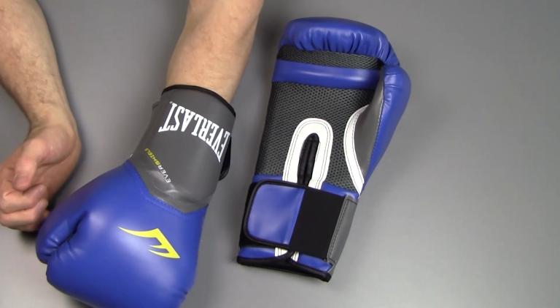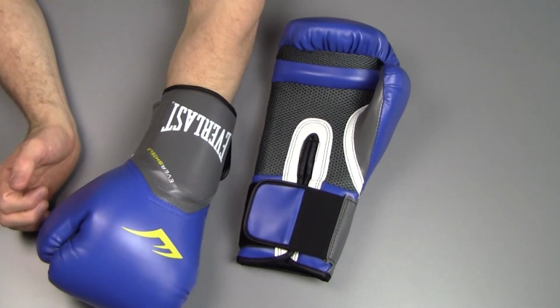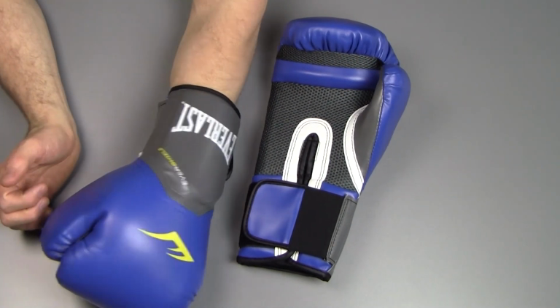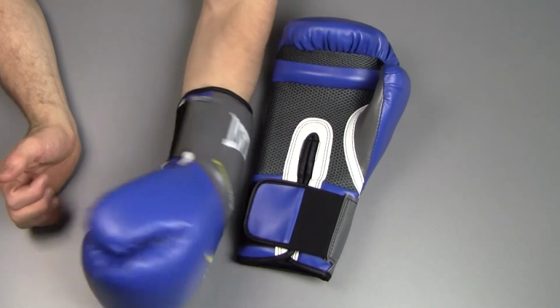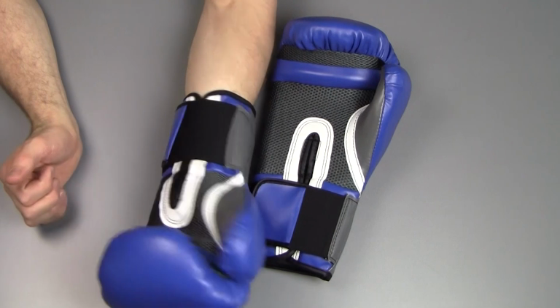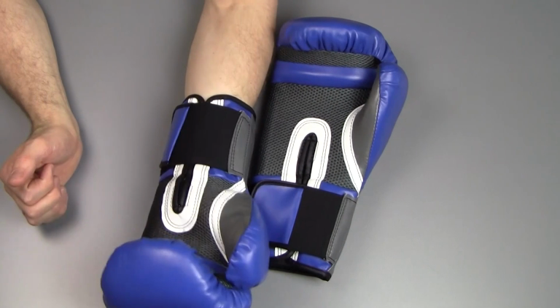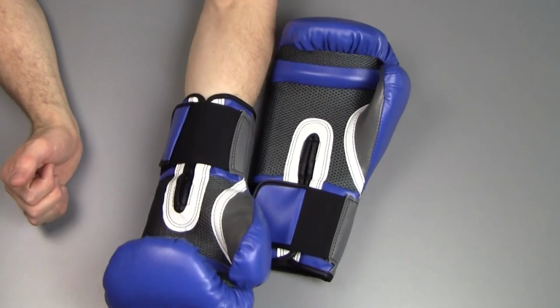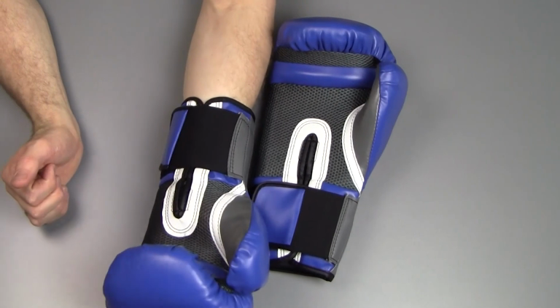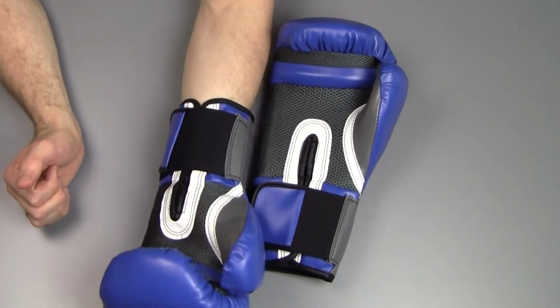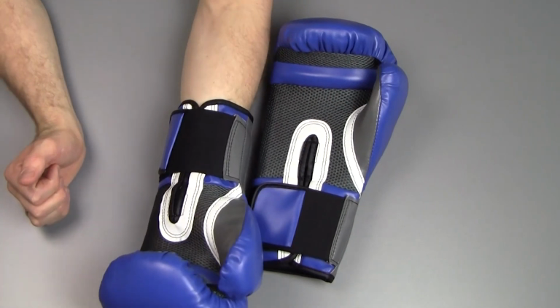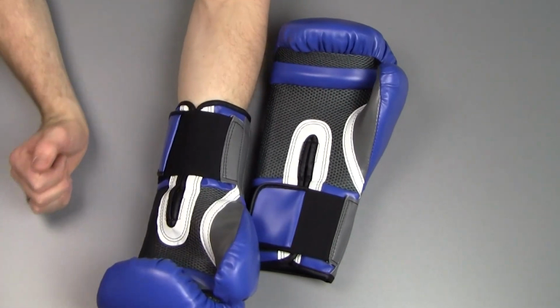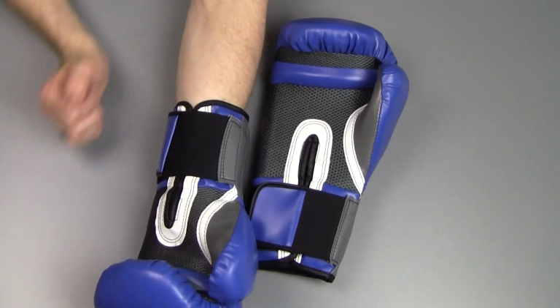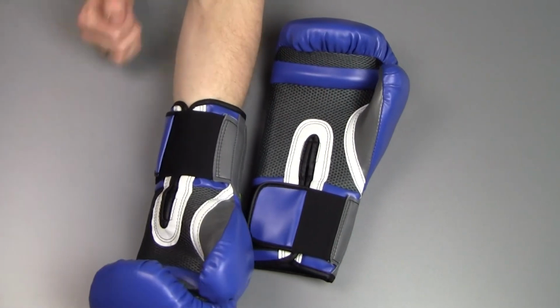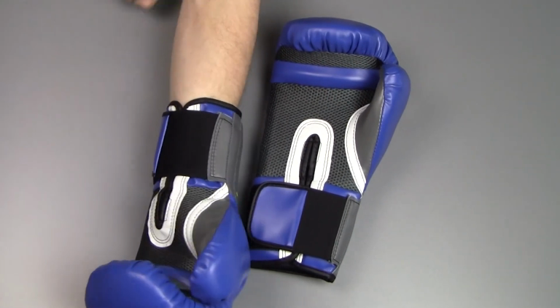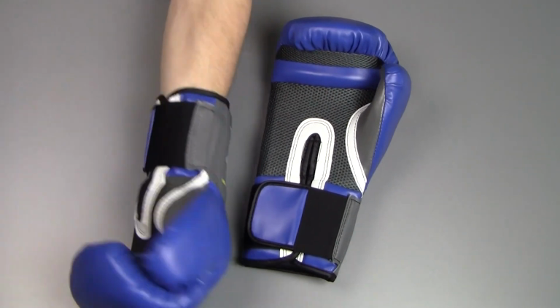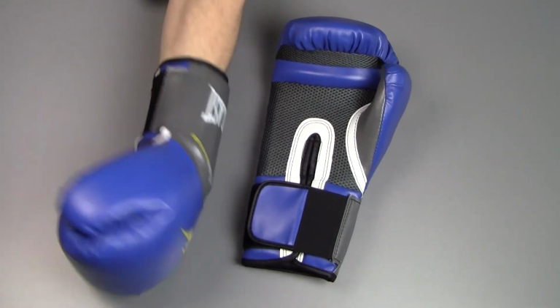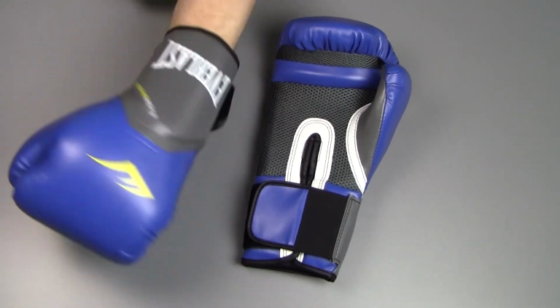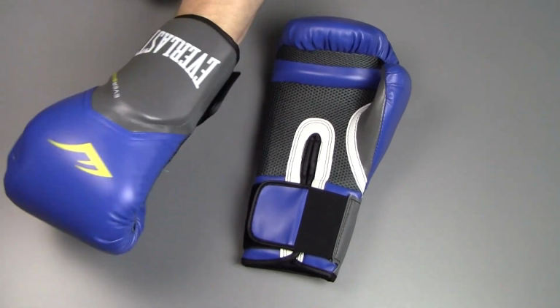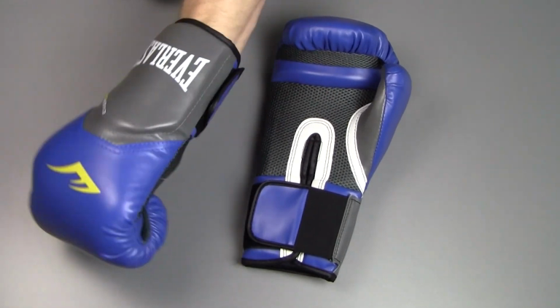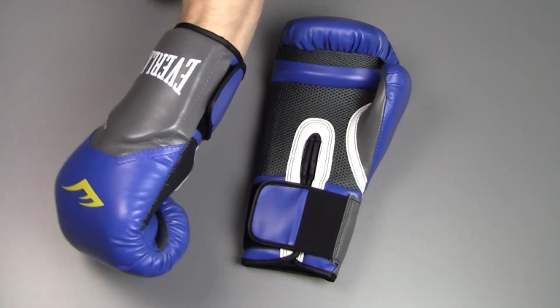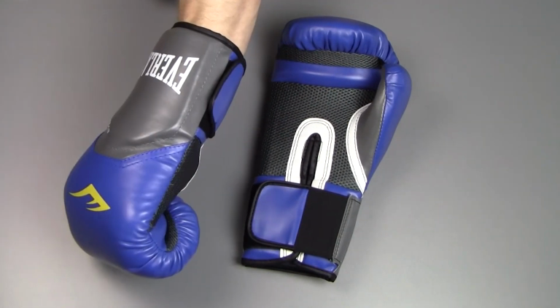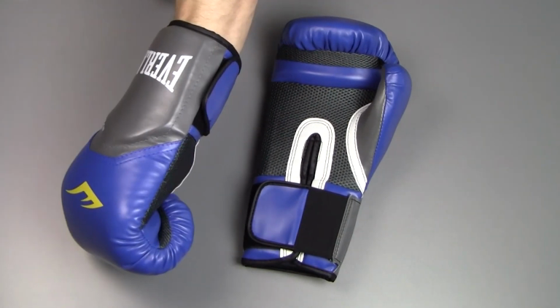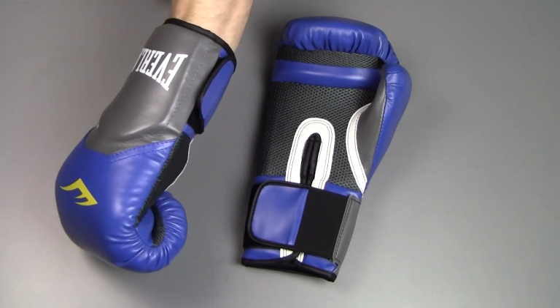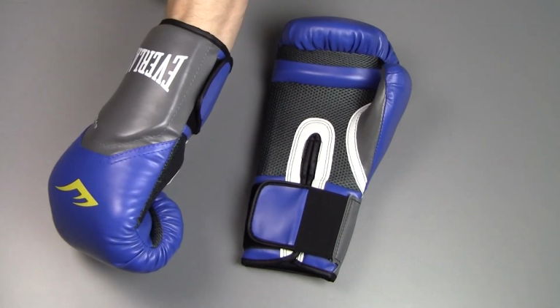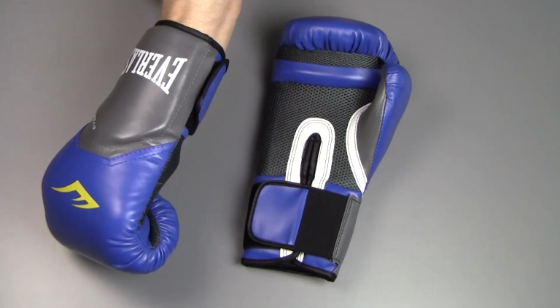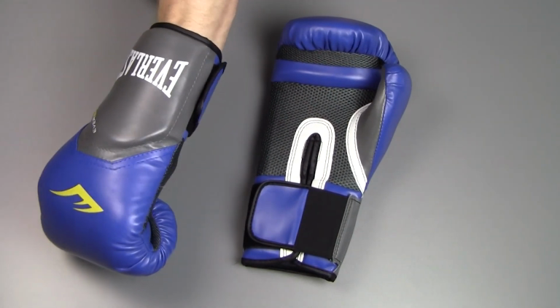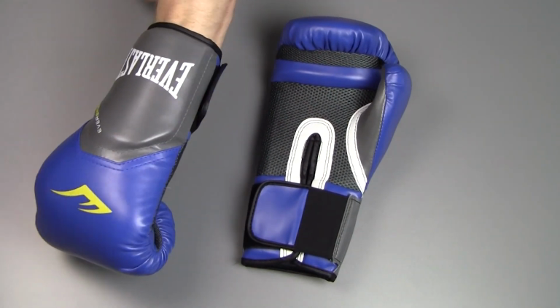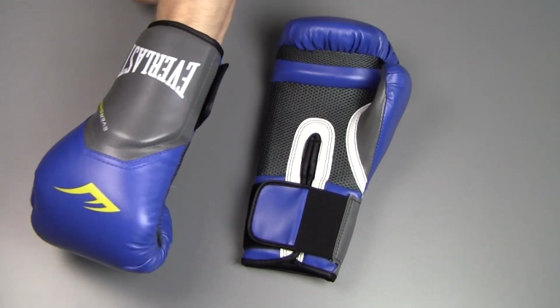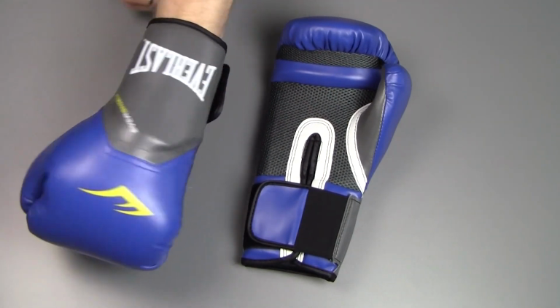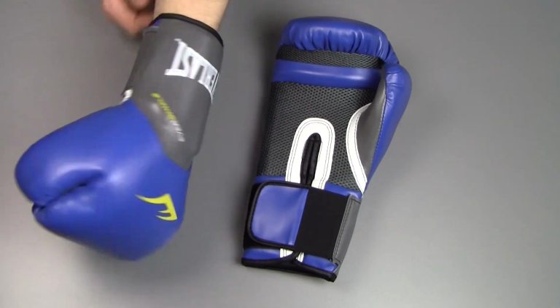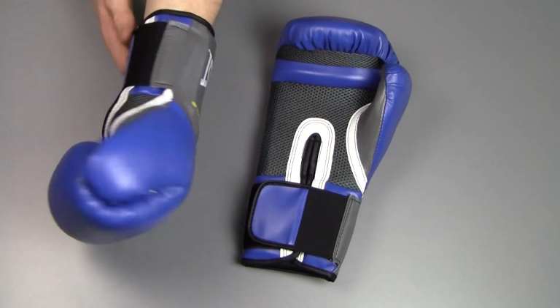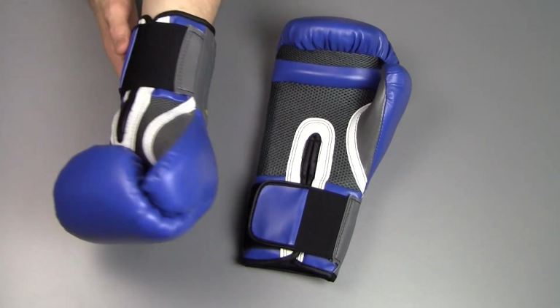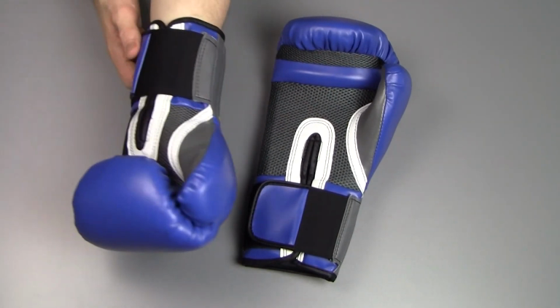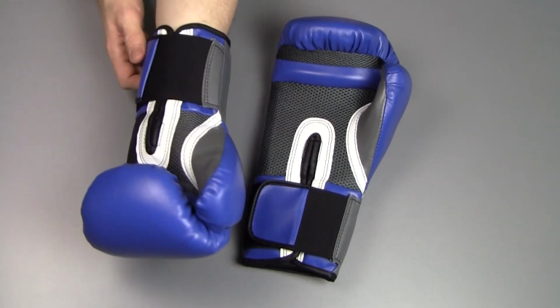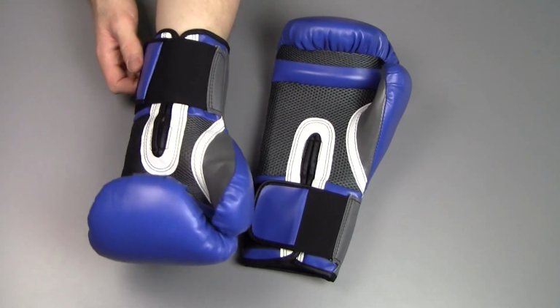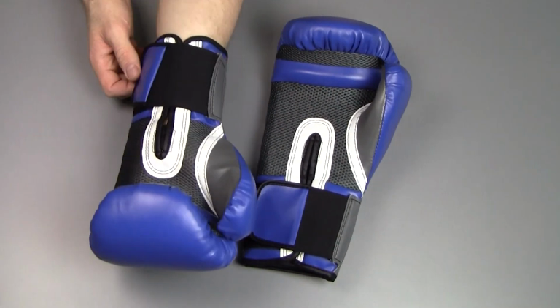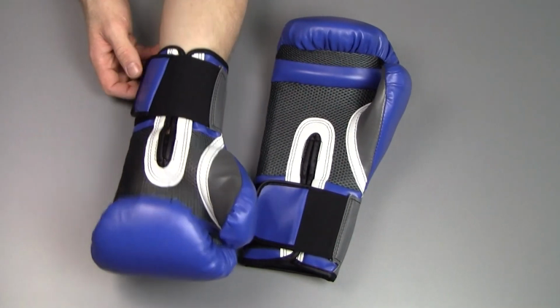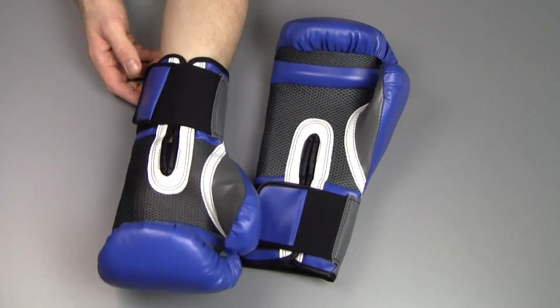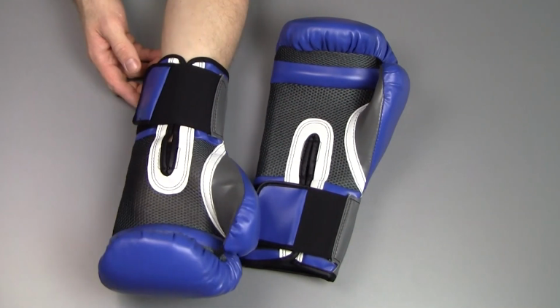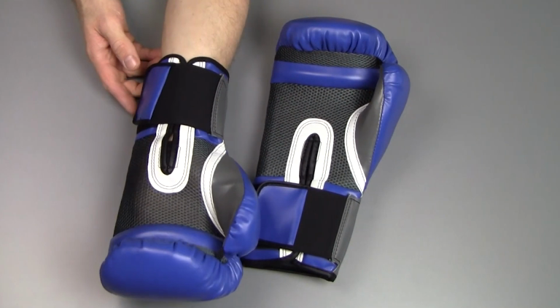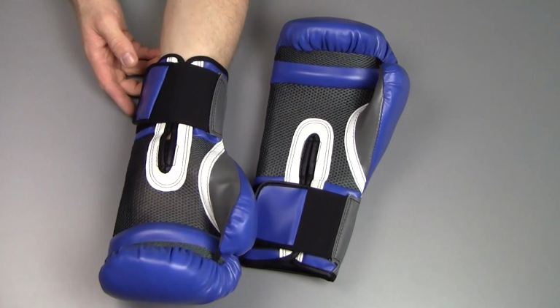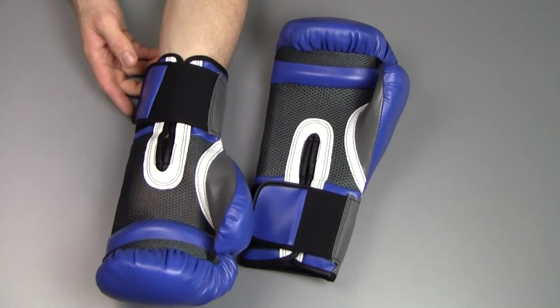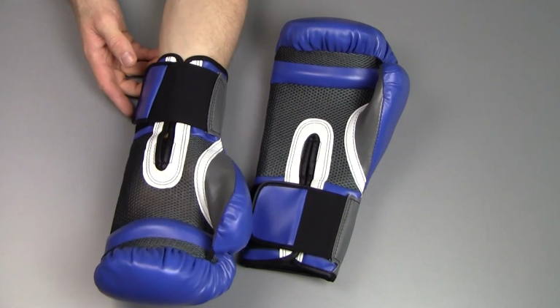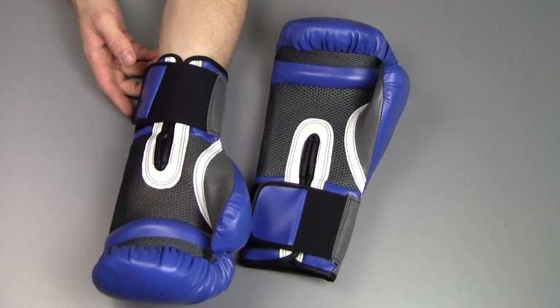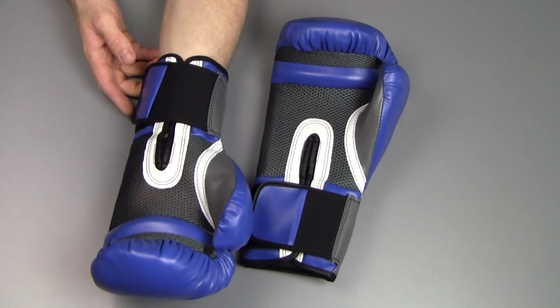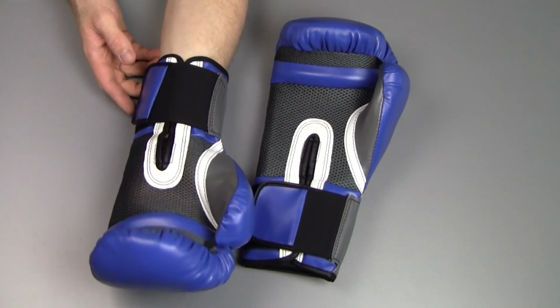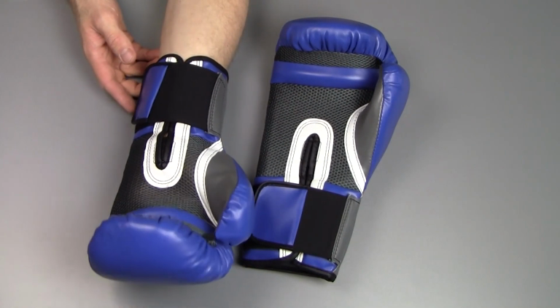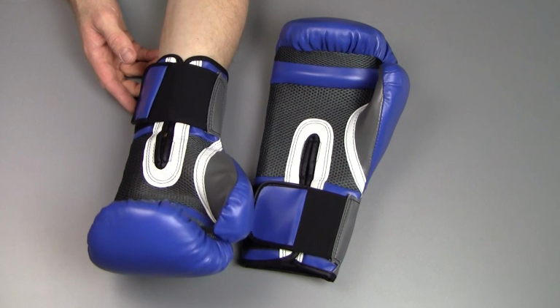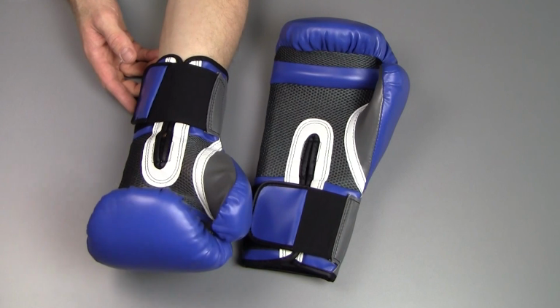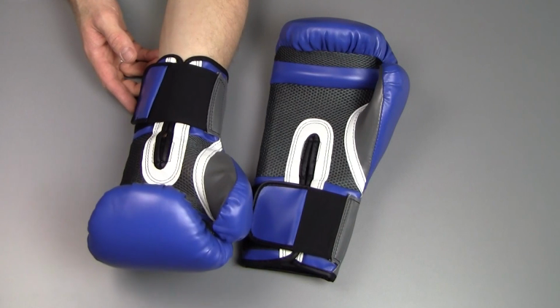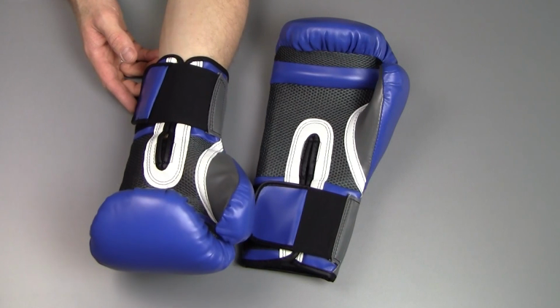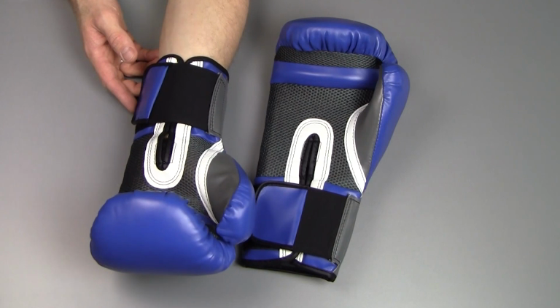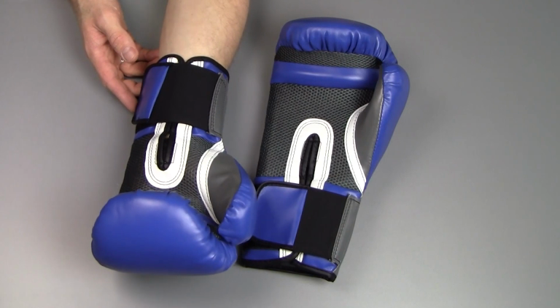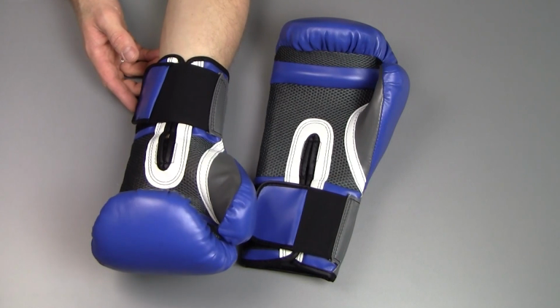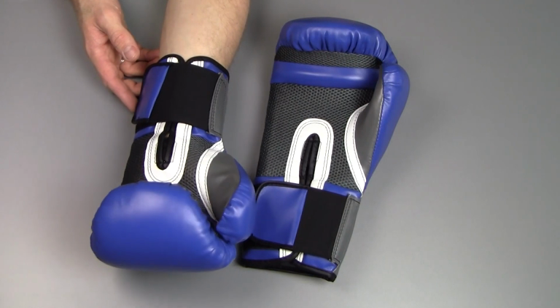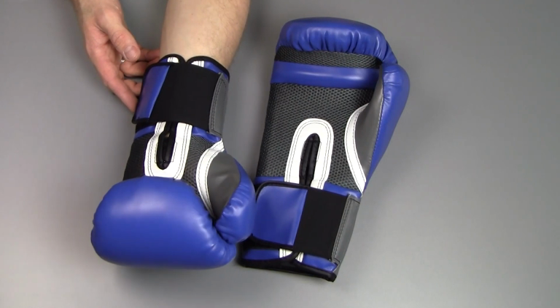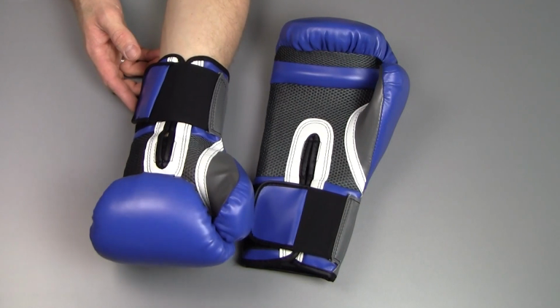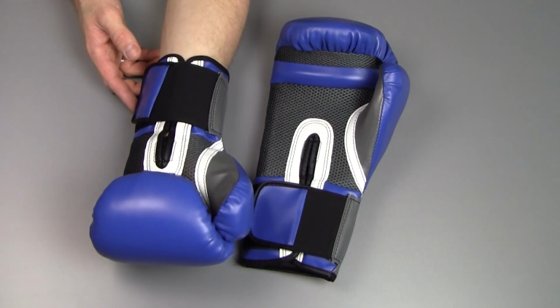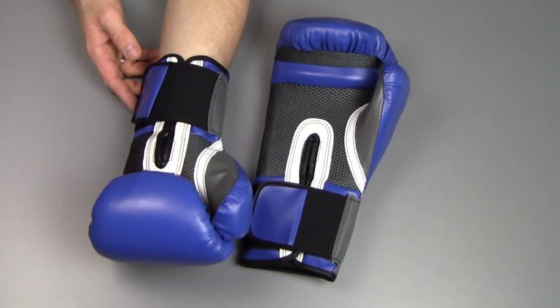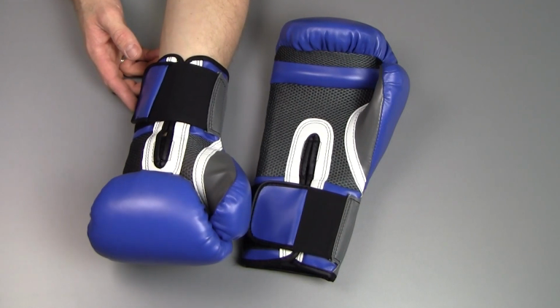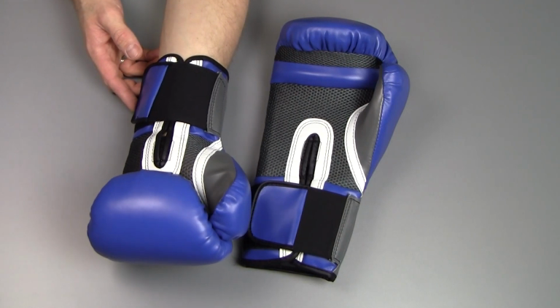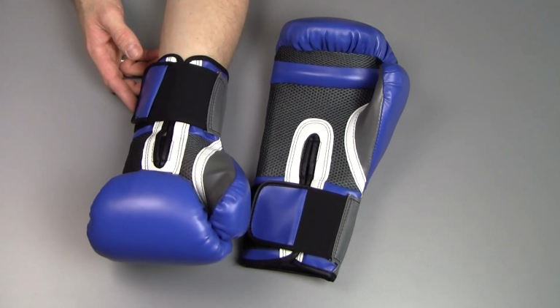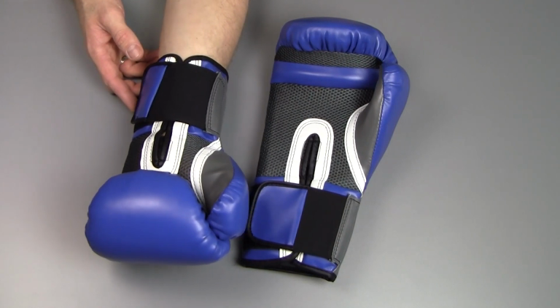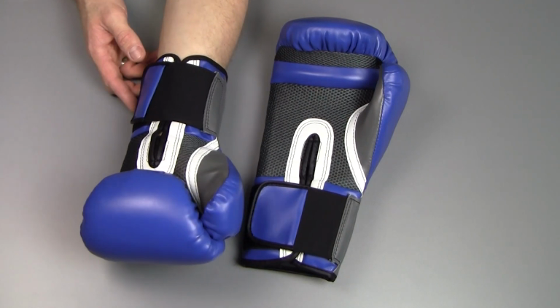This was Peter from Reviews on Anything with a look at these boxing gloves from Everlast. I hope you guys enjoyed the video — give it a thumbs up, and I'll catch you in the next one. Cheers!